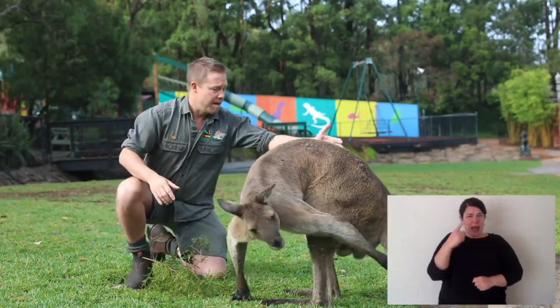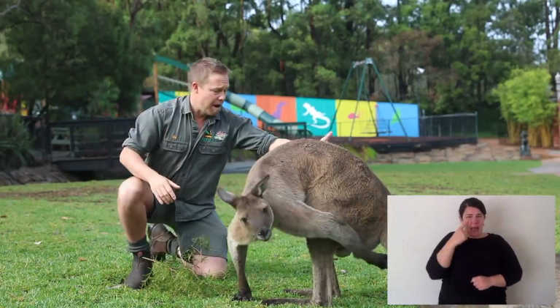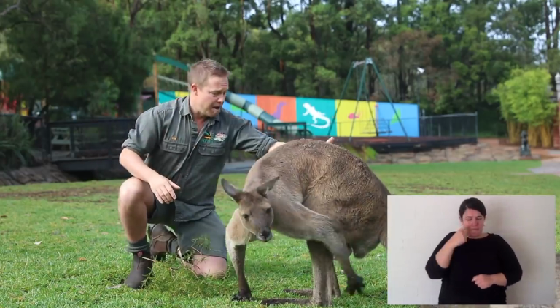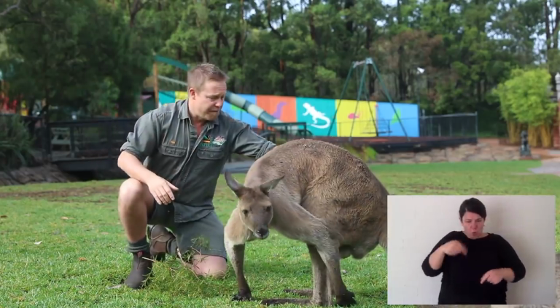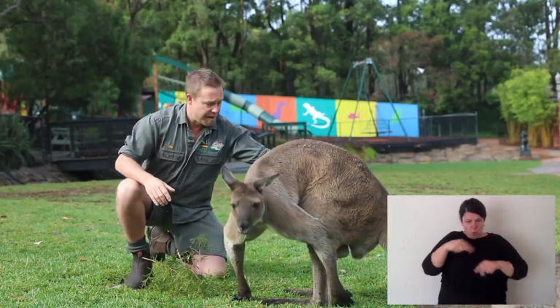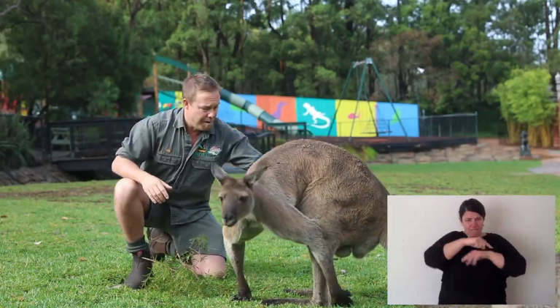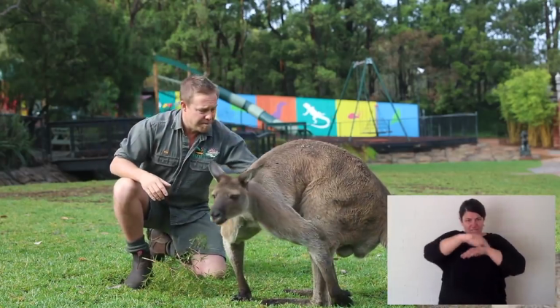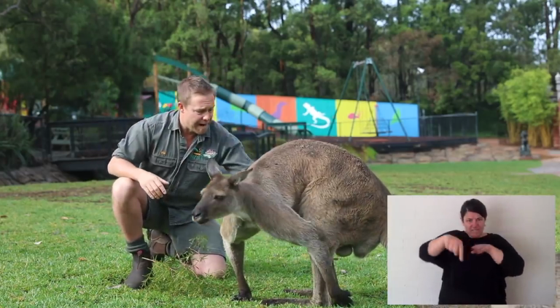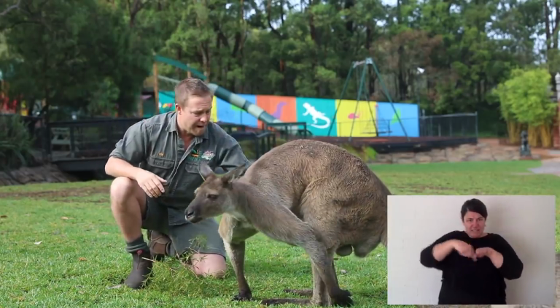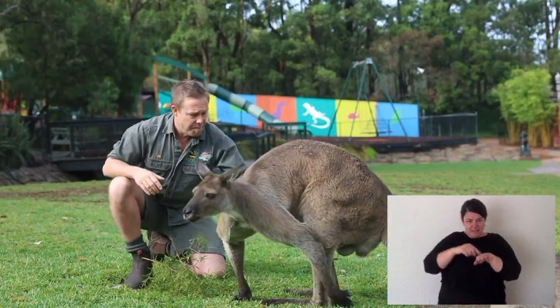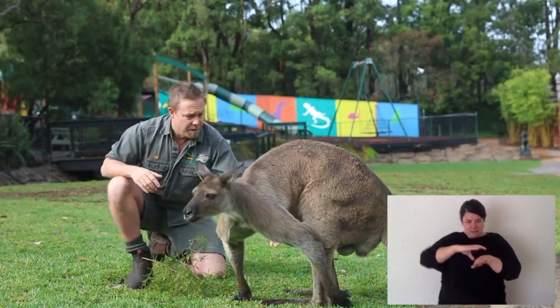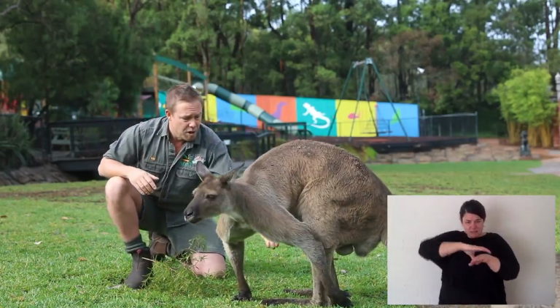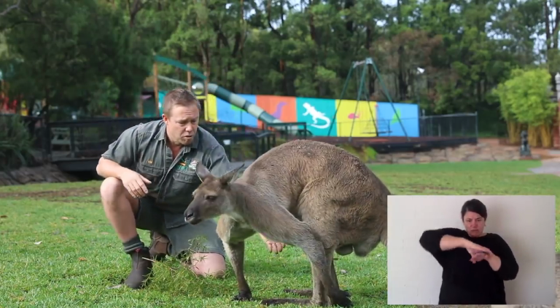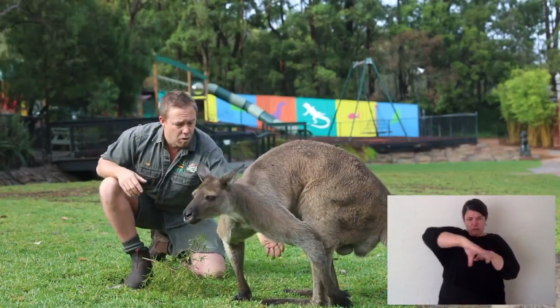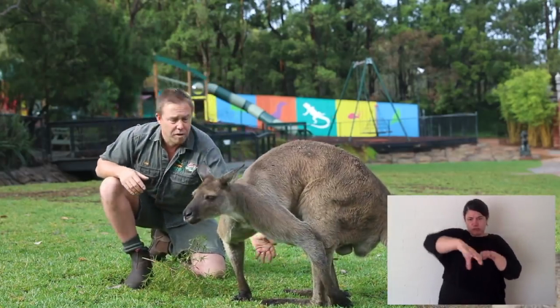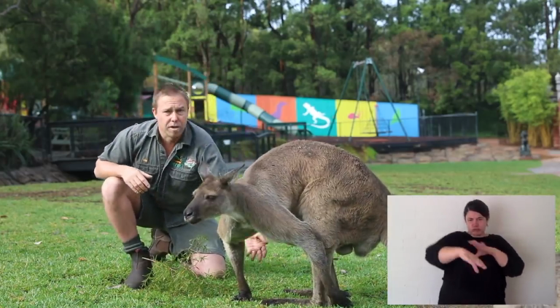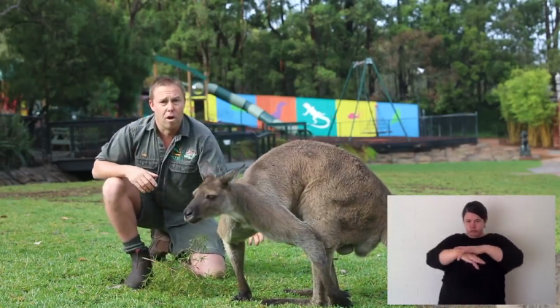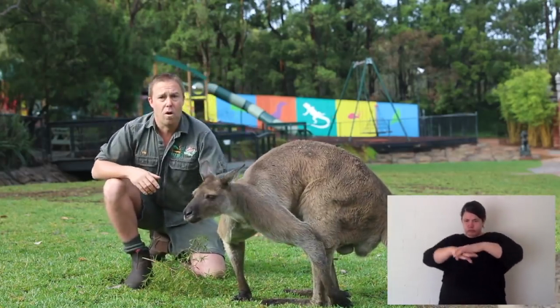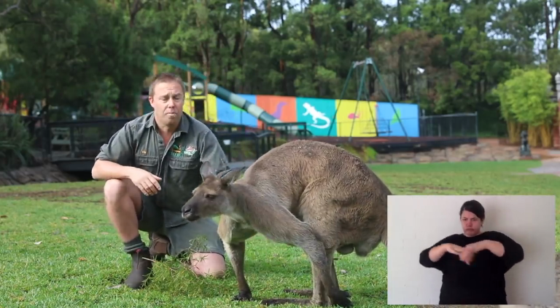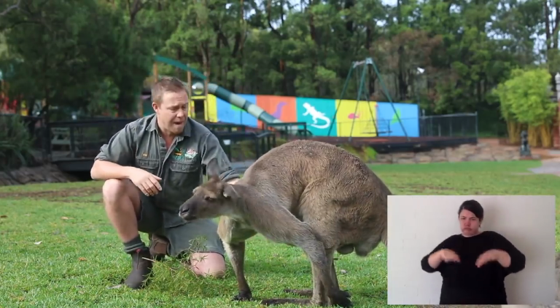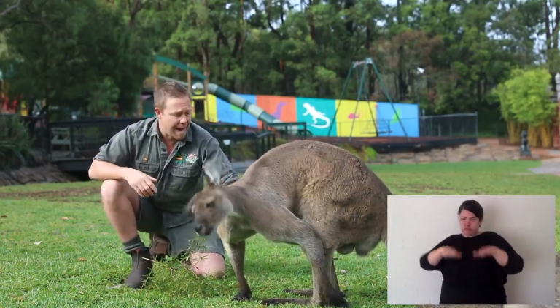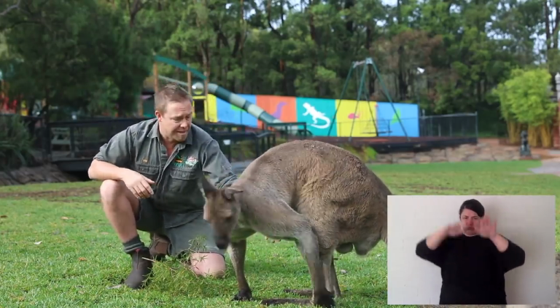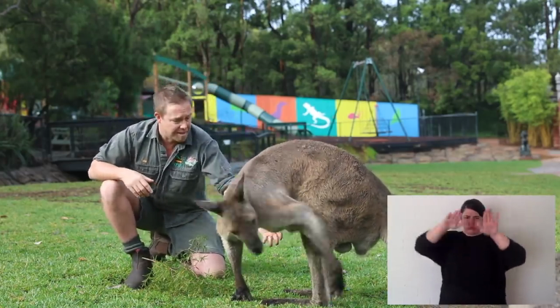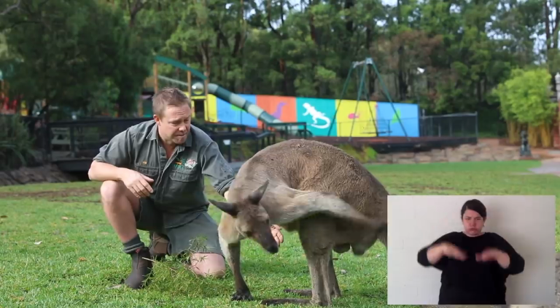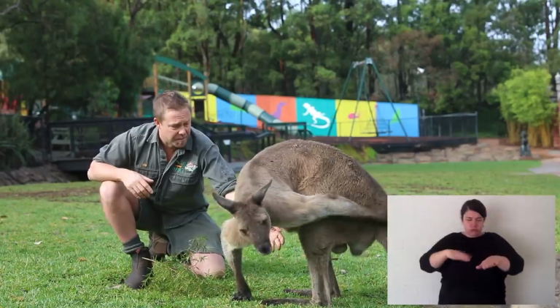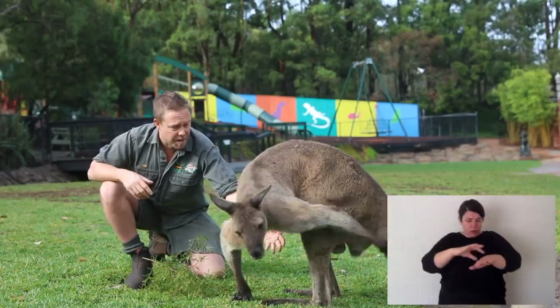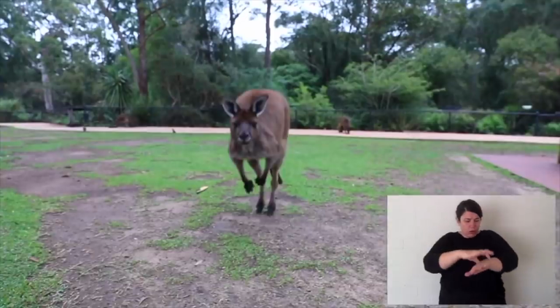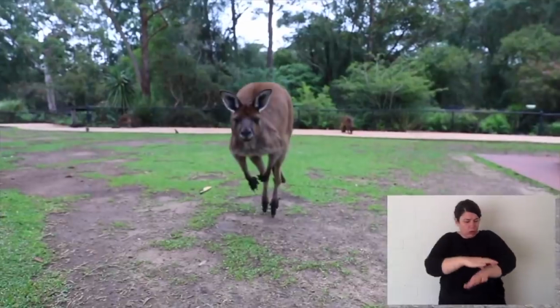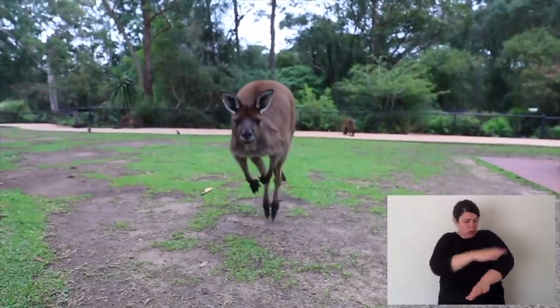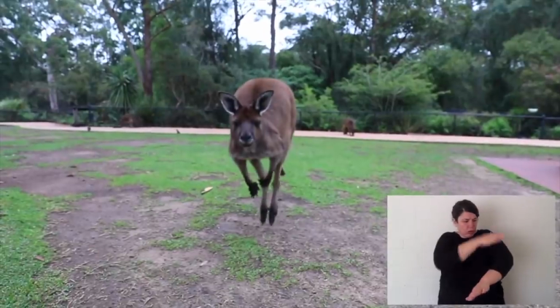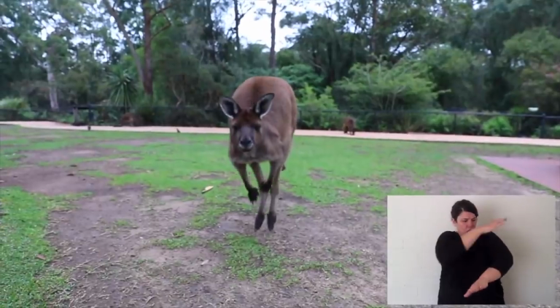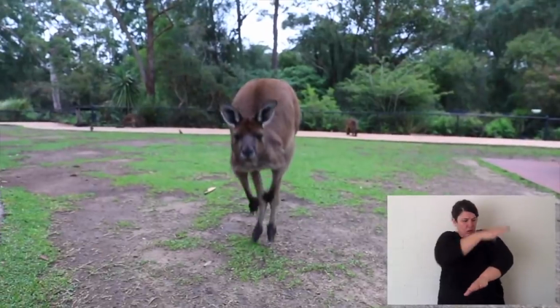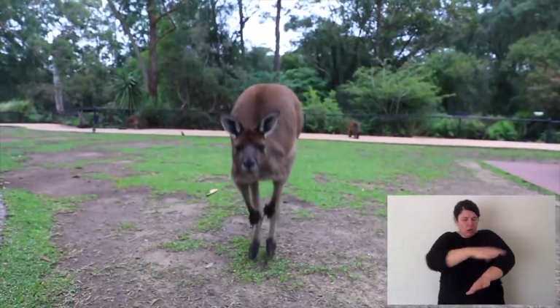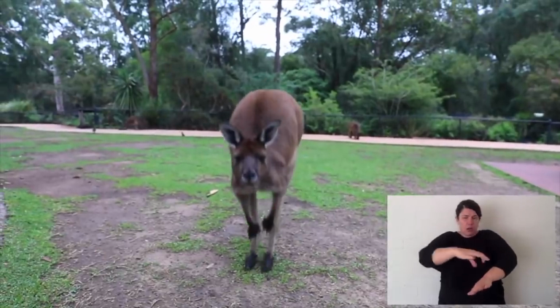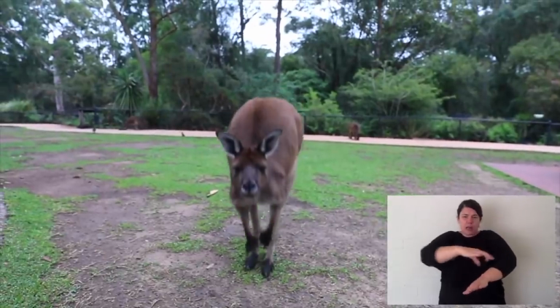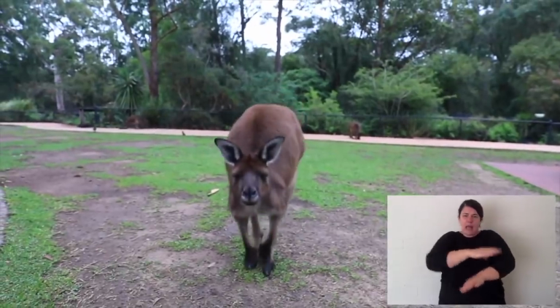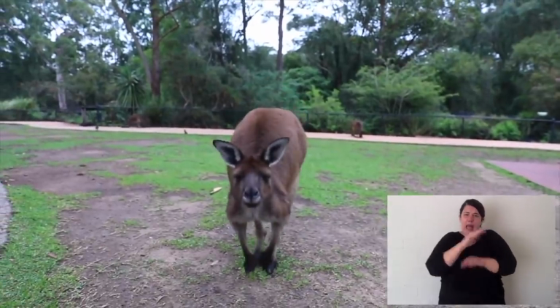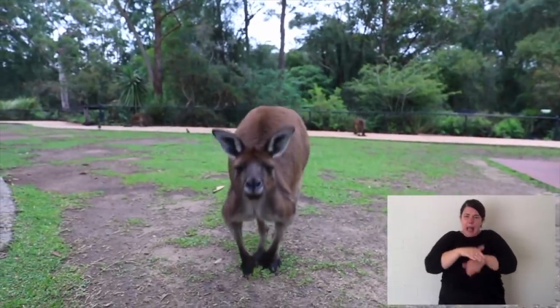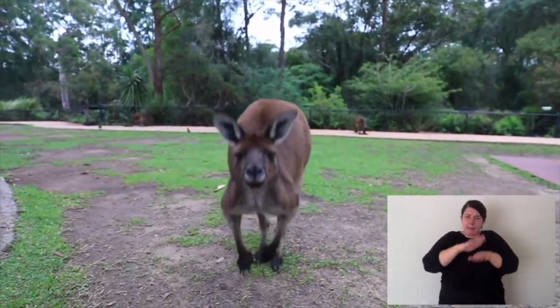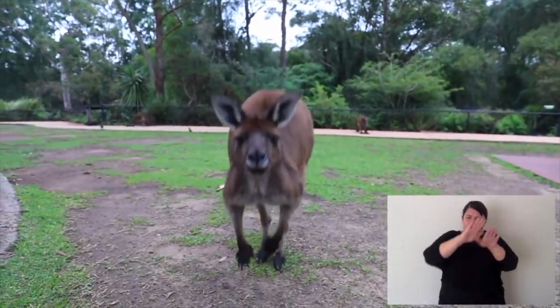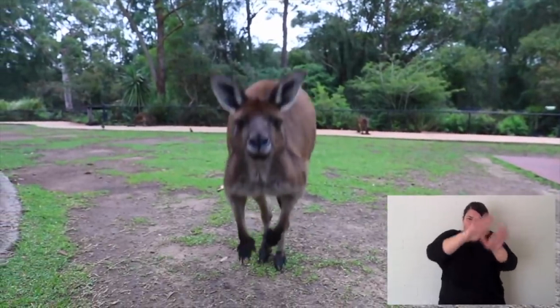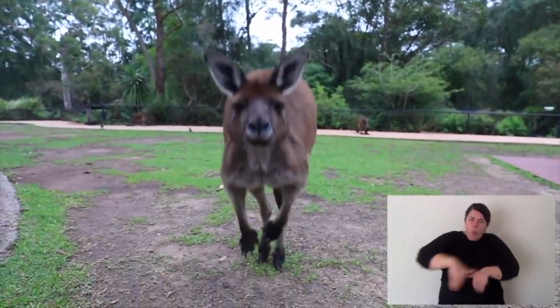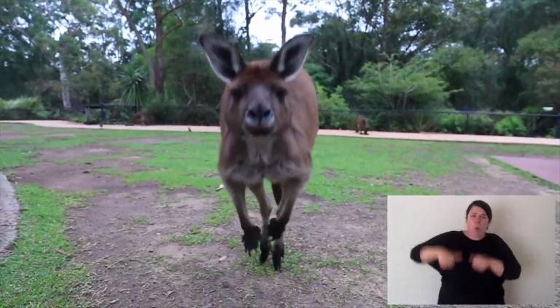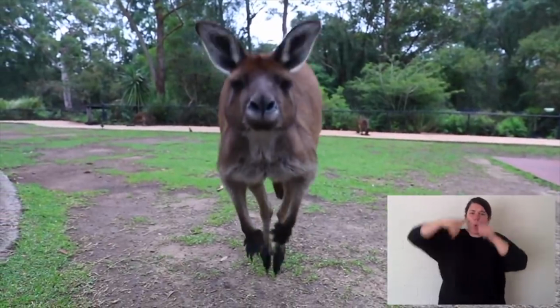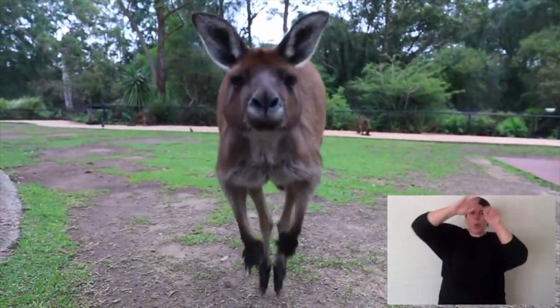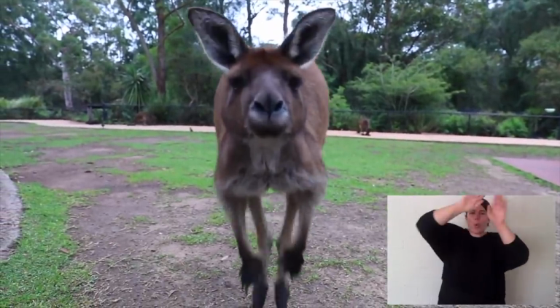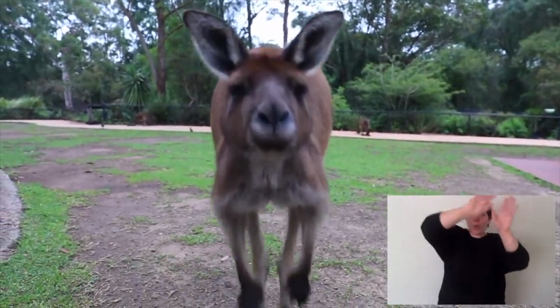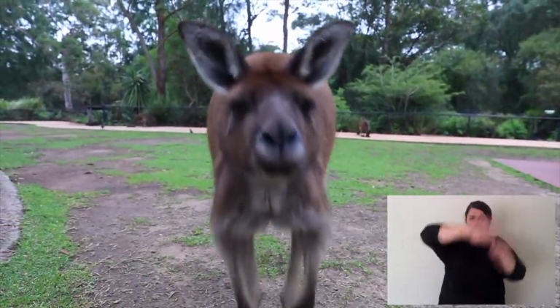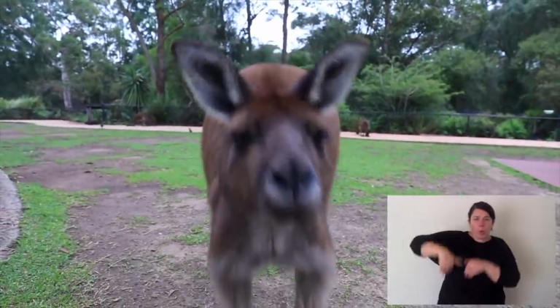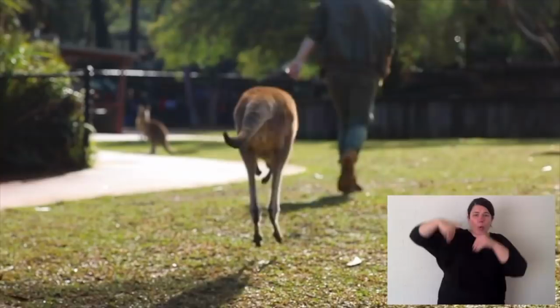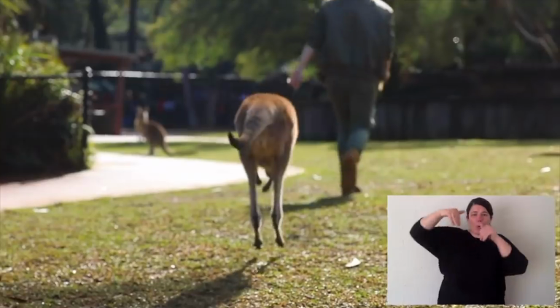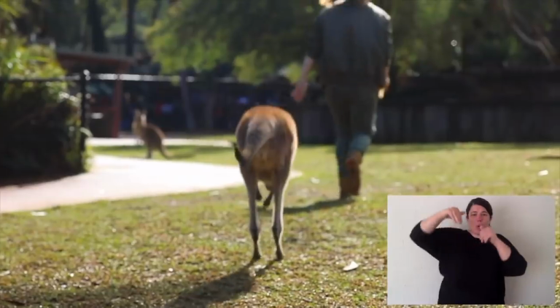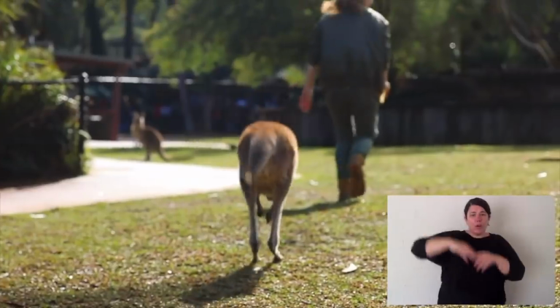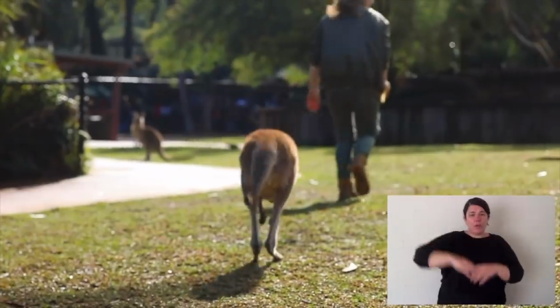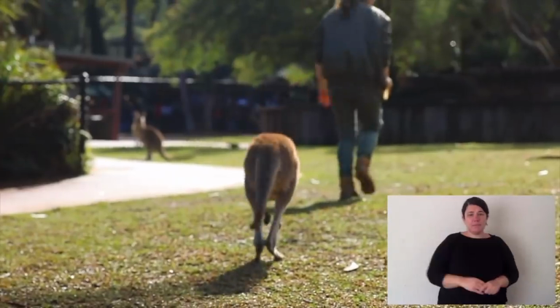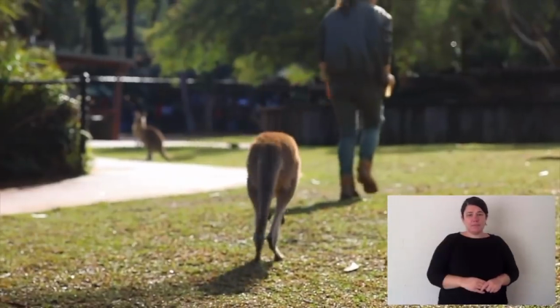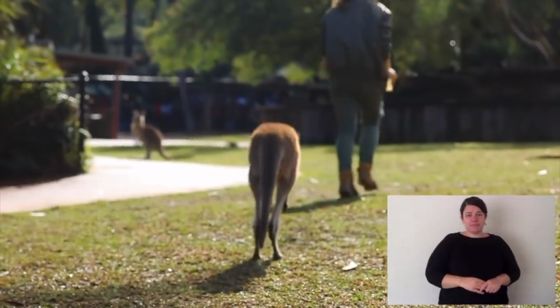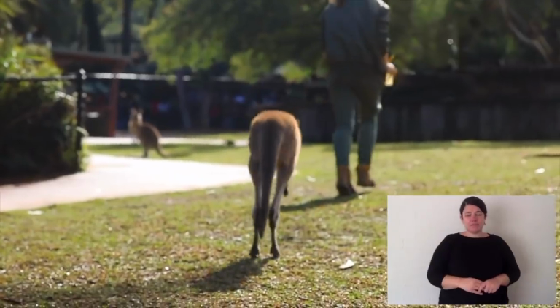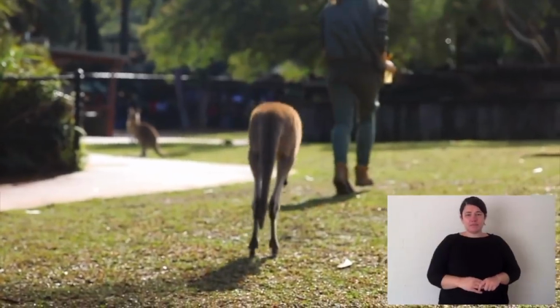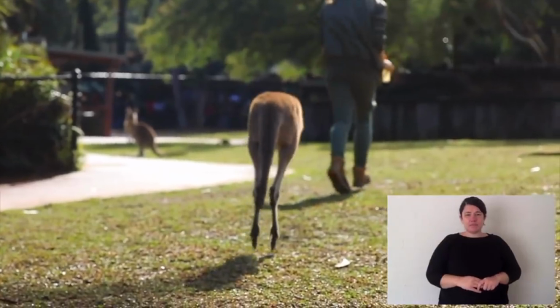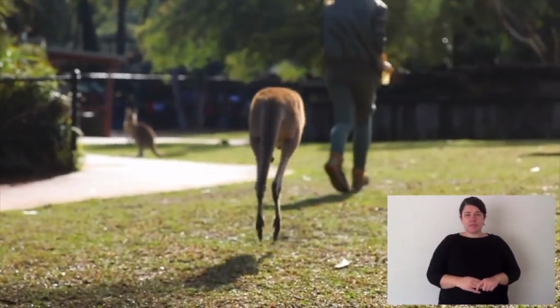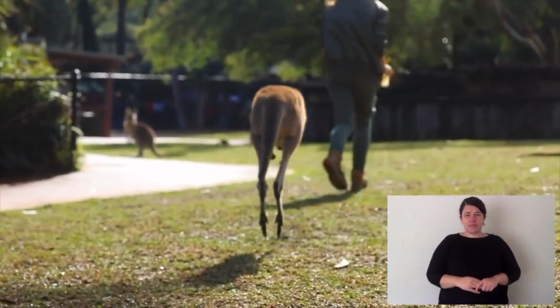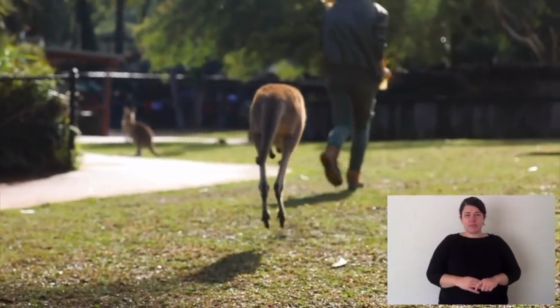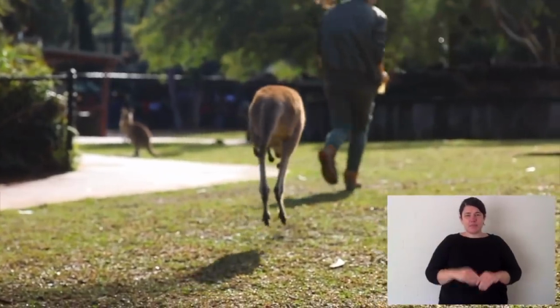Now if you come down and look at the long pads — that front of the foot — it has tendons there that will help them to jump far distances.